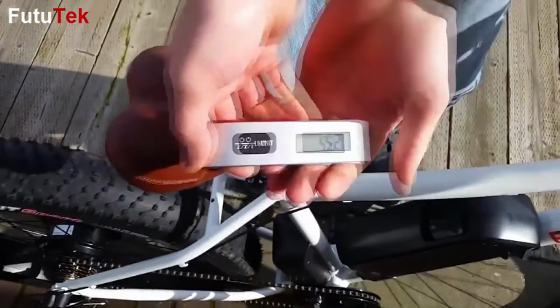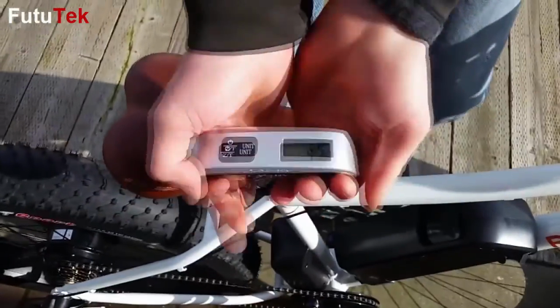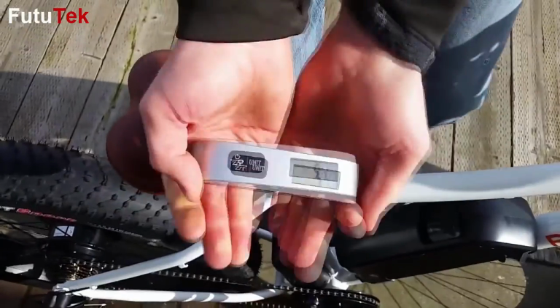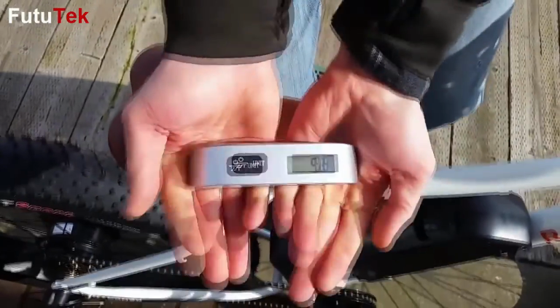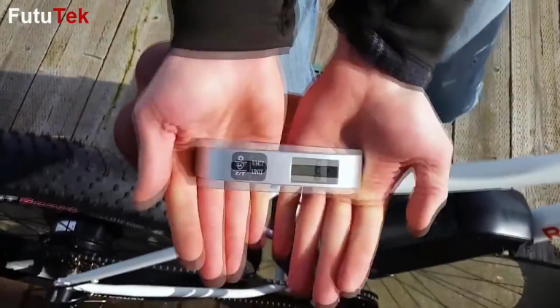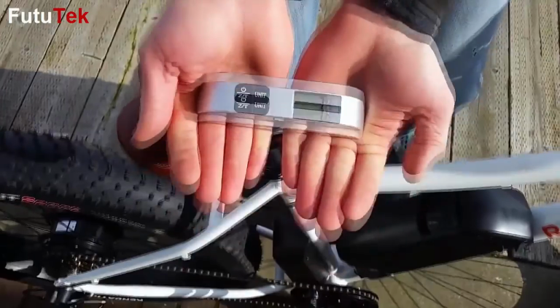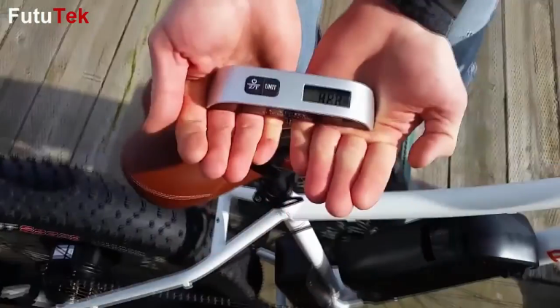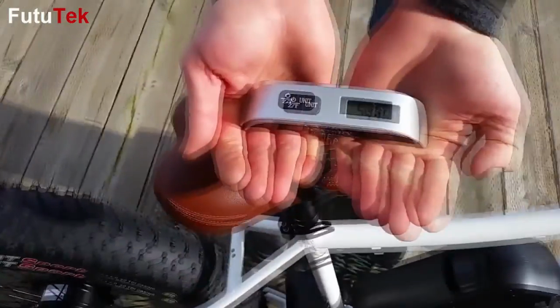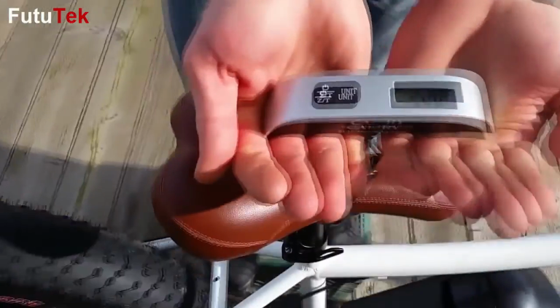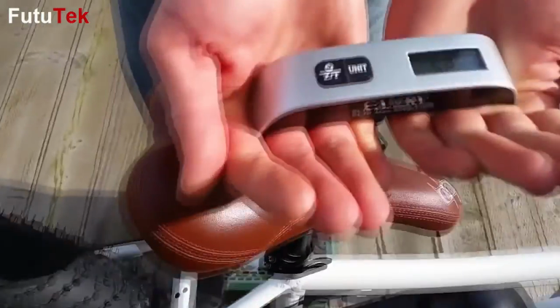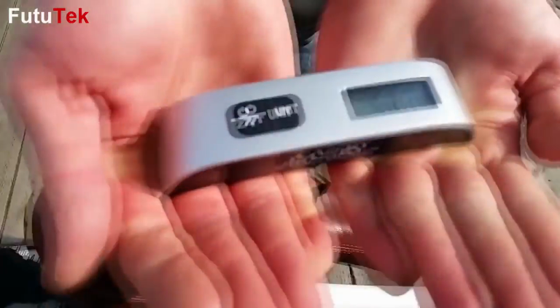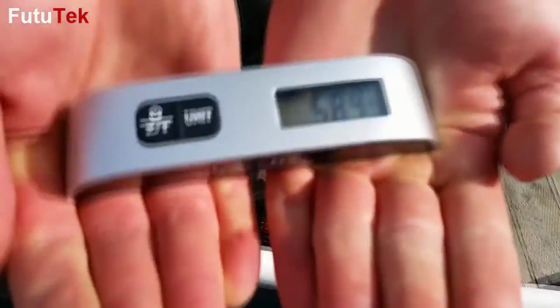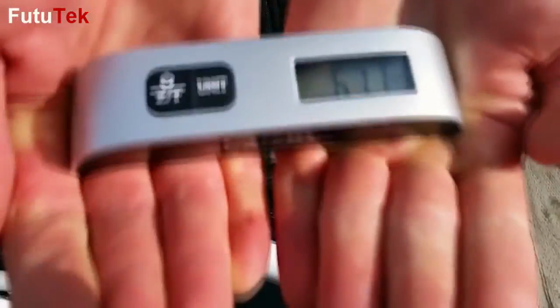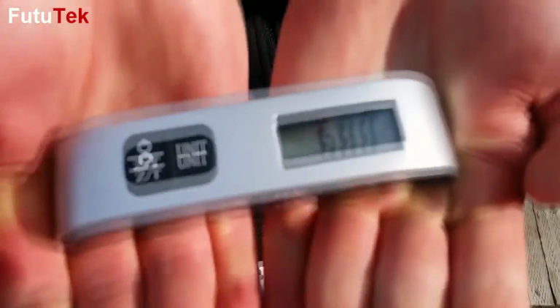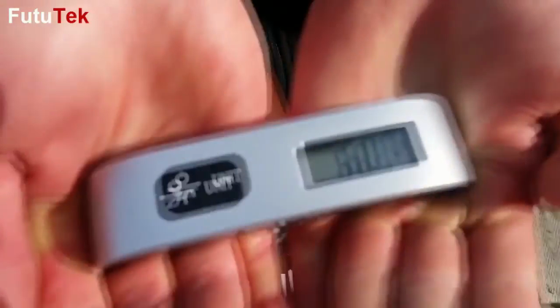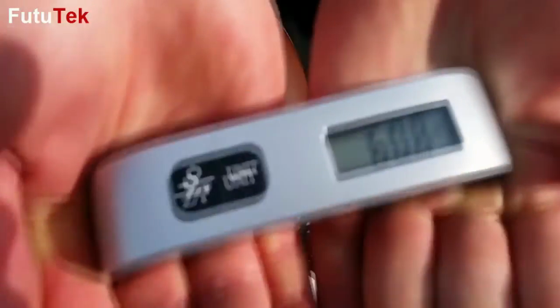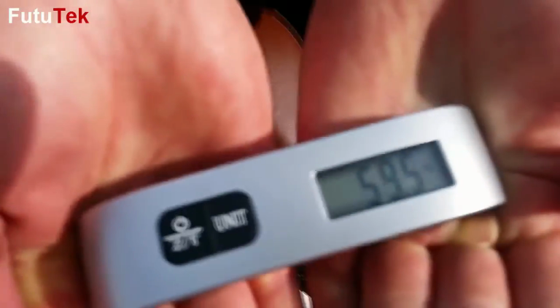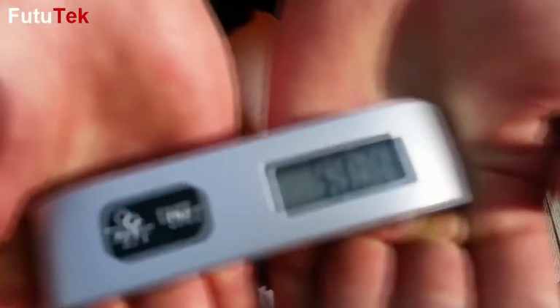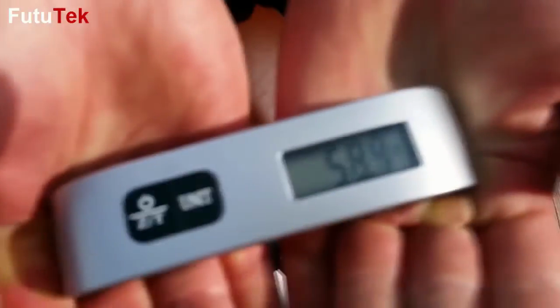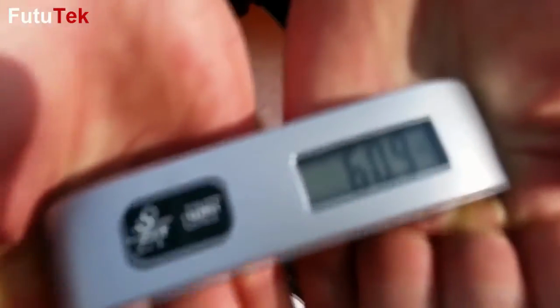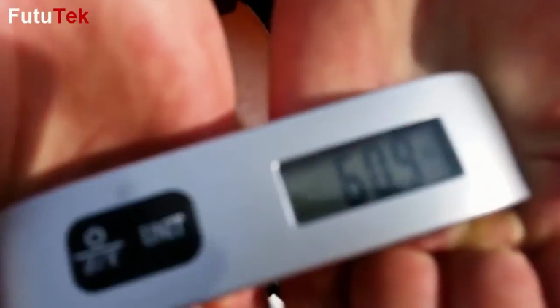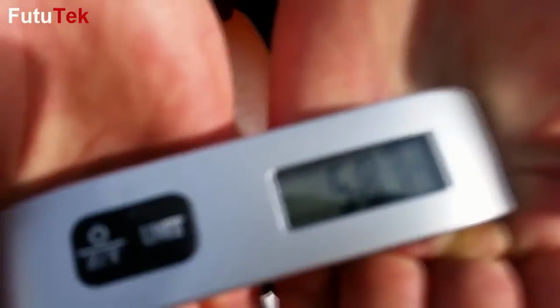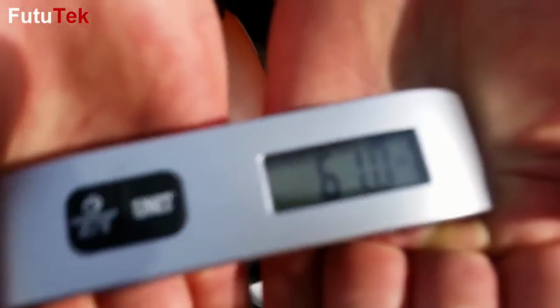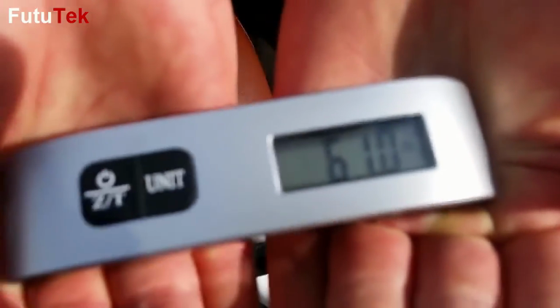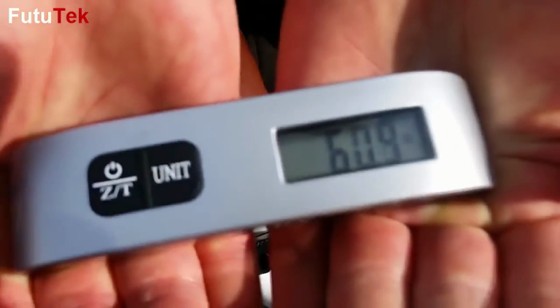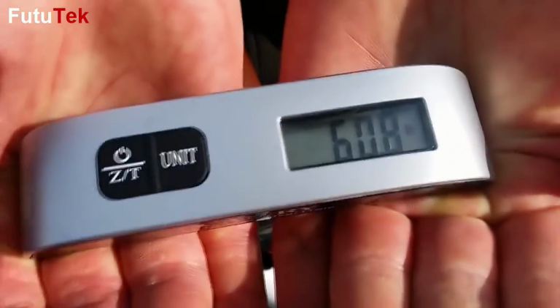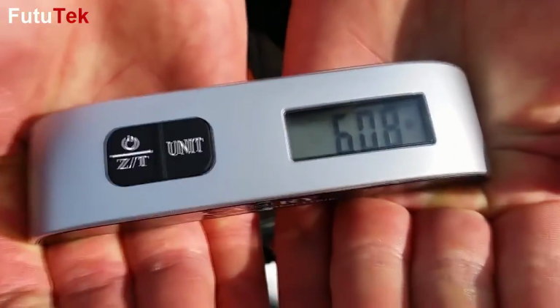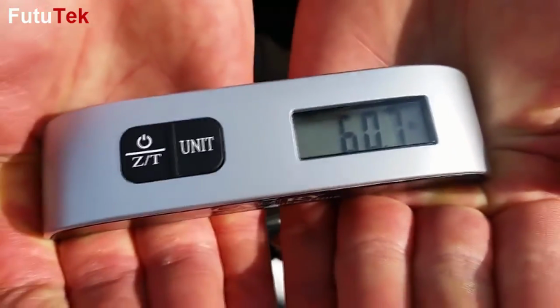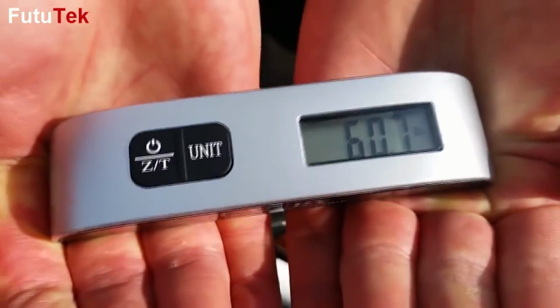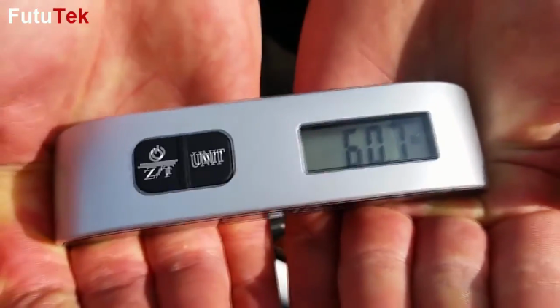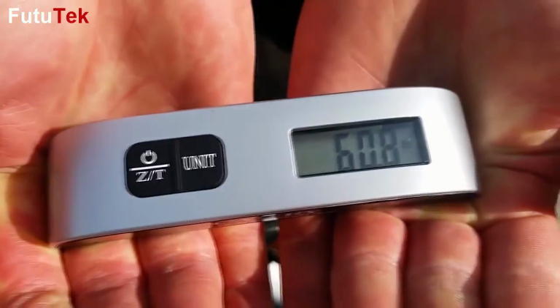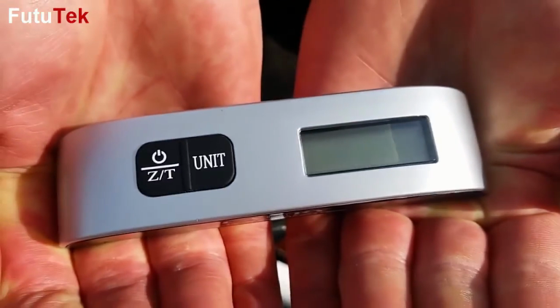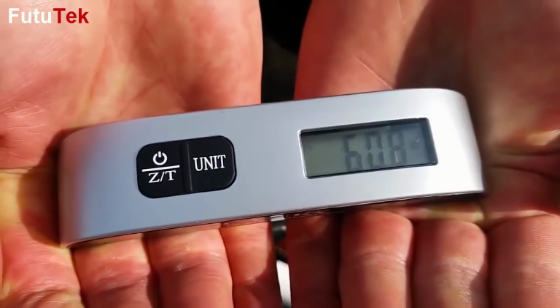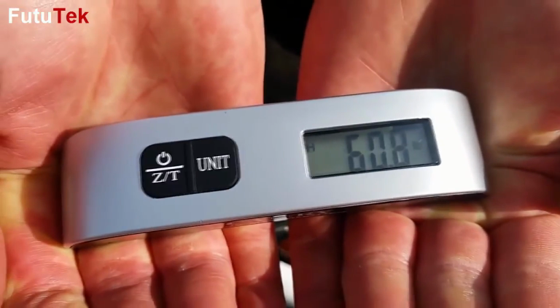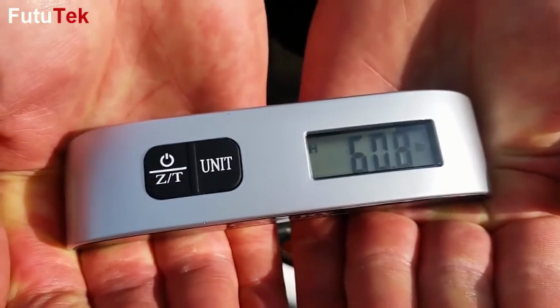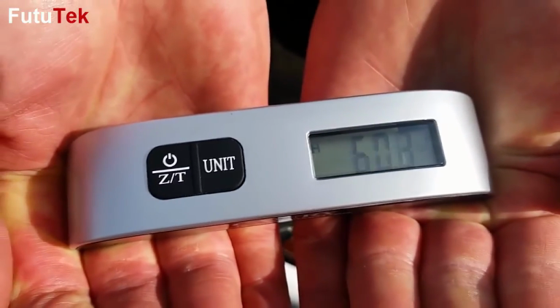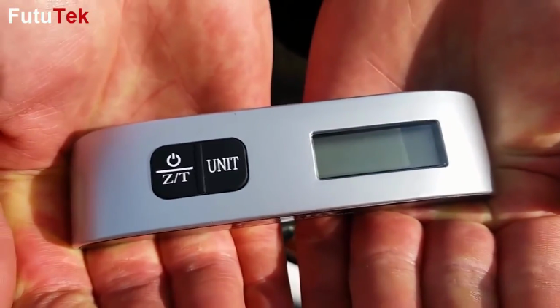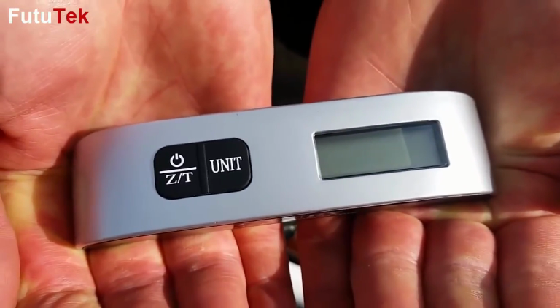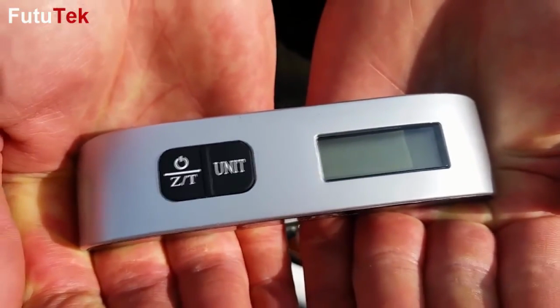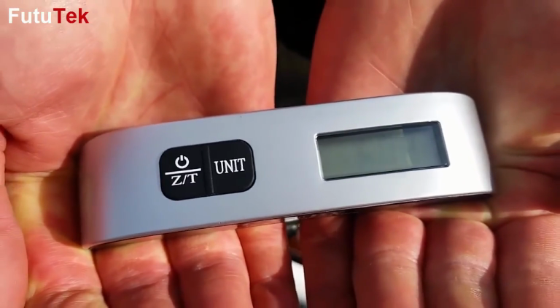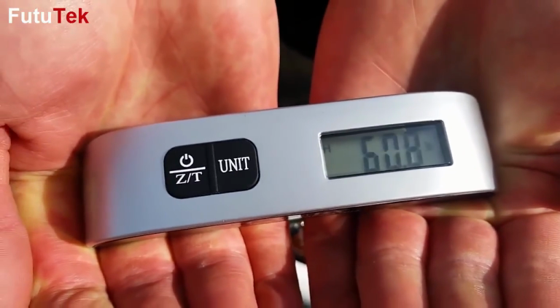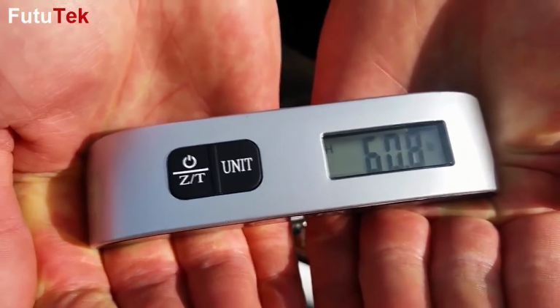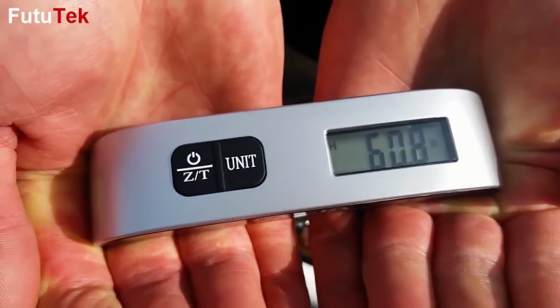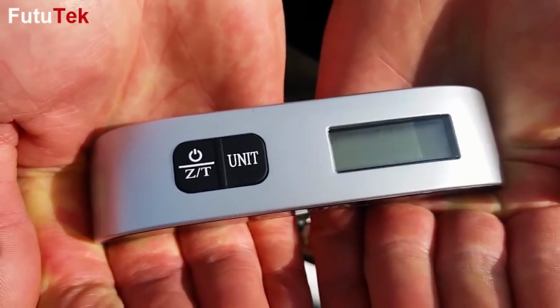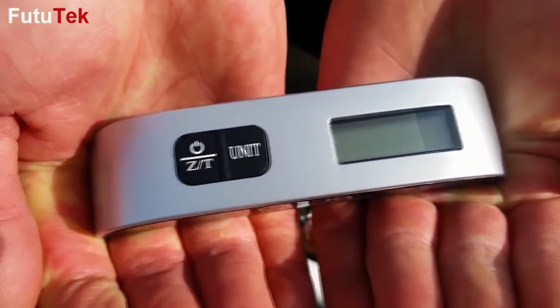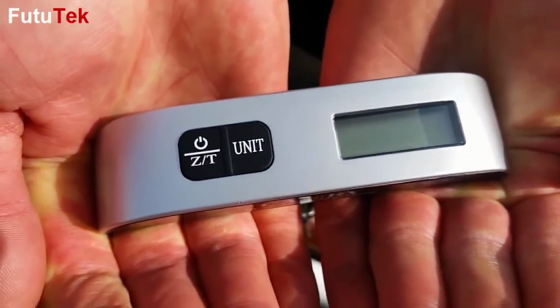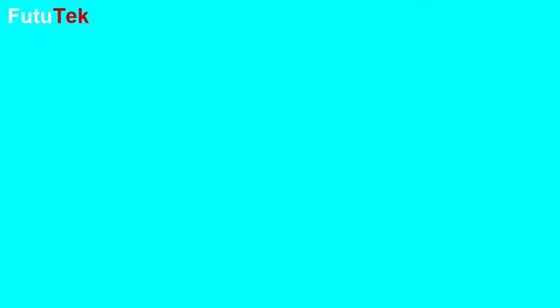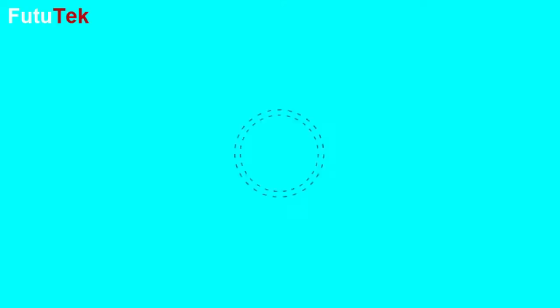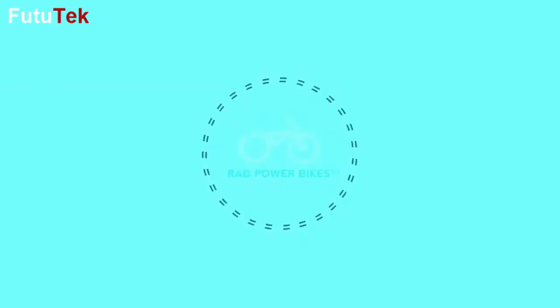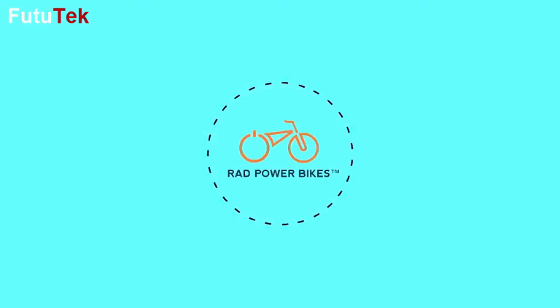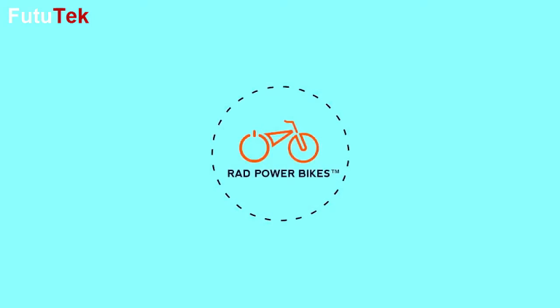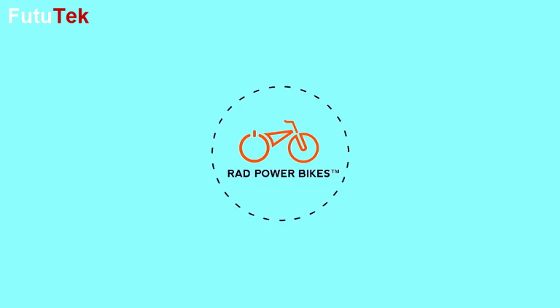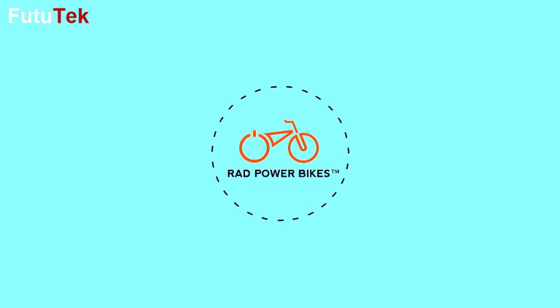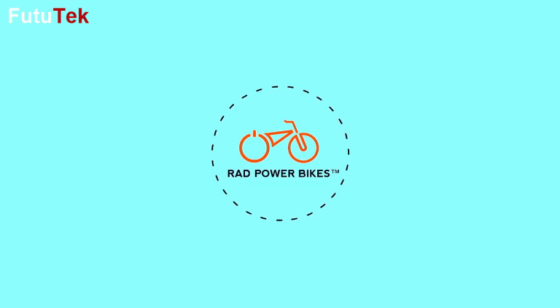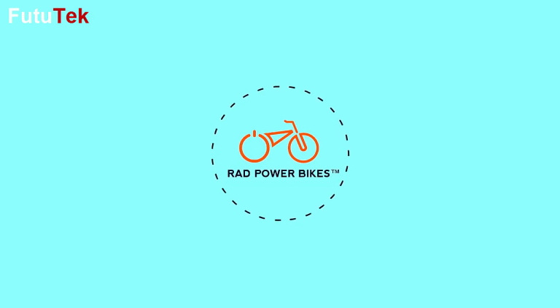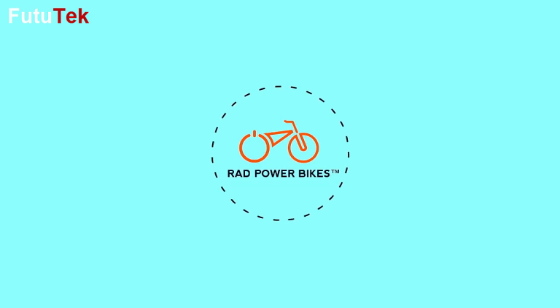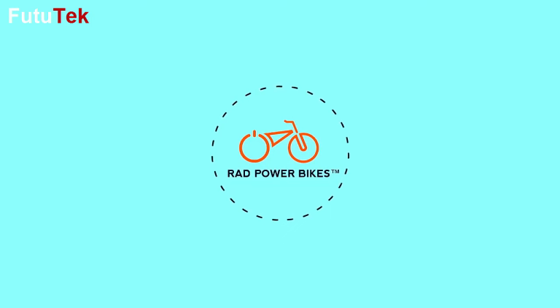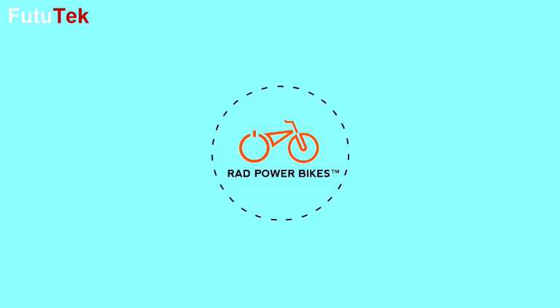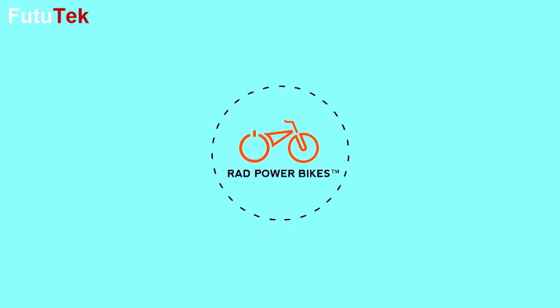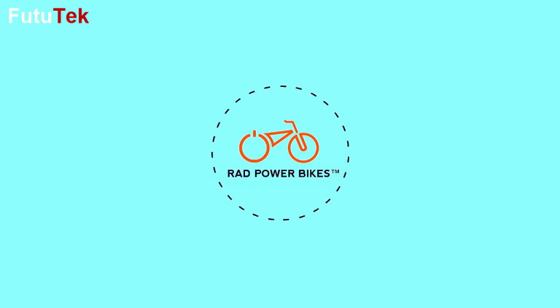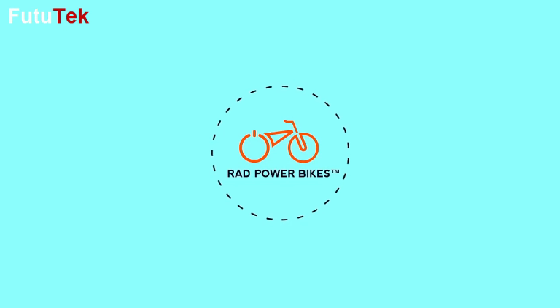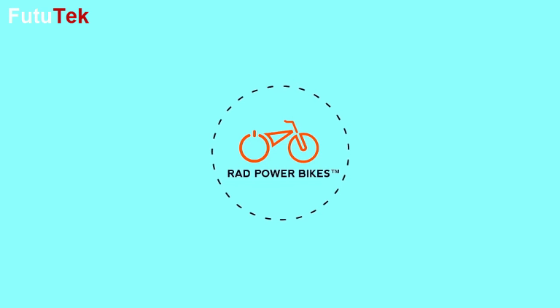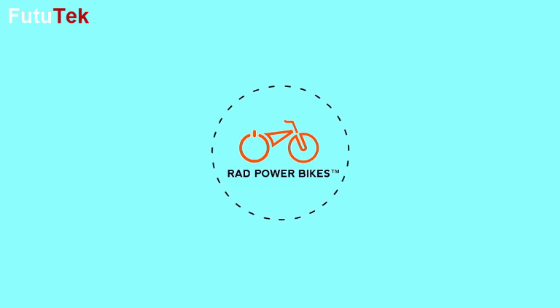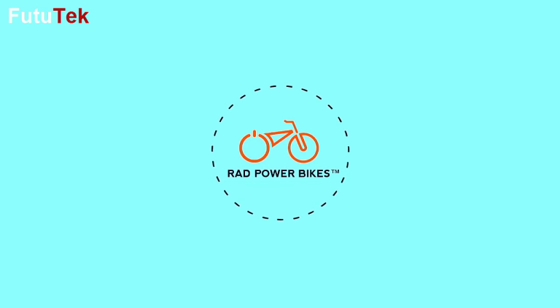The complete Rad Rover weighs in at just 61 pounds. For more information, go to RadPowerBikes.com and subscribe to our channel.